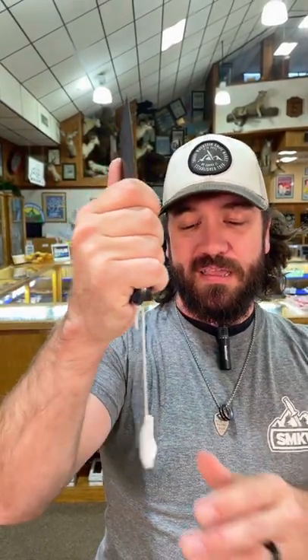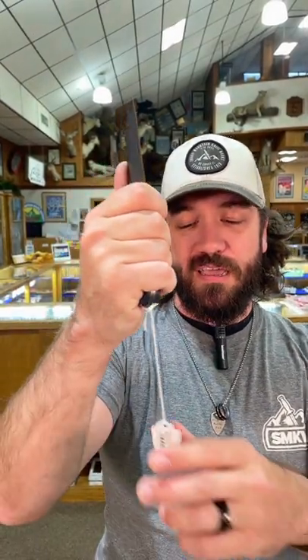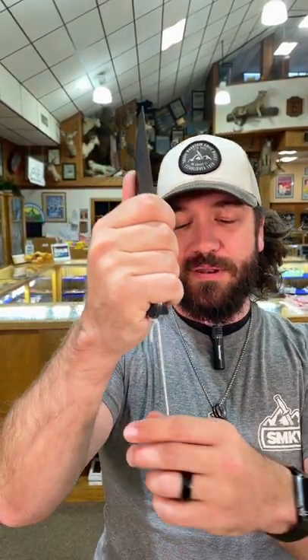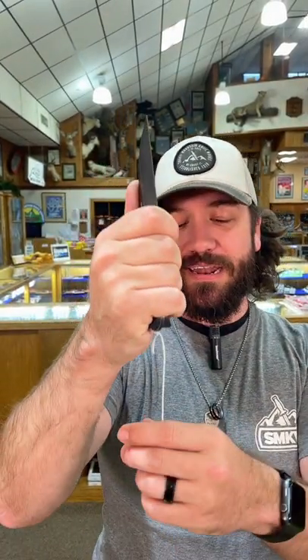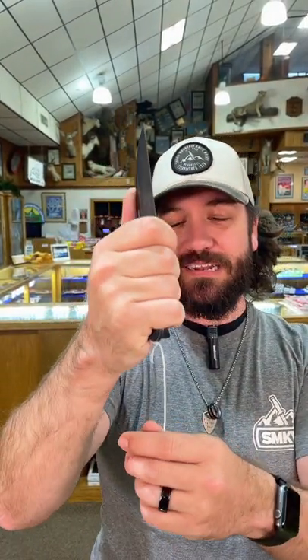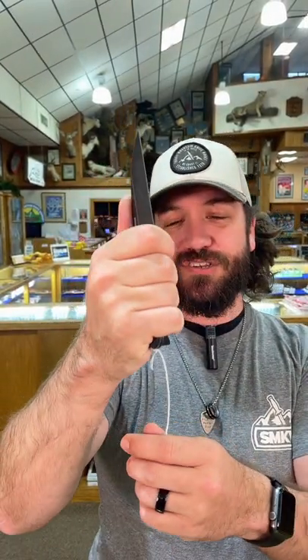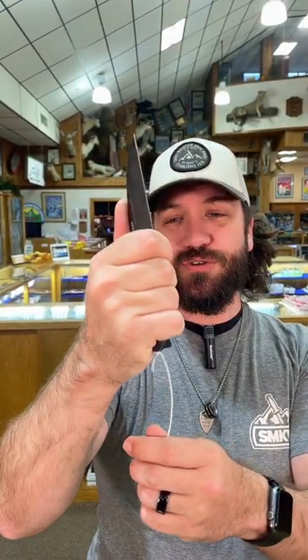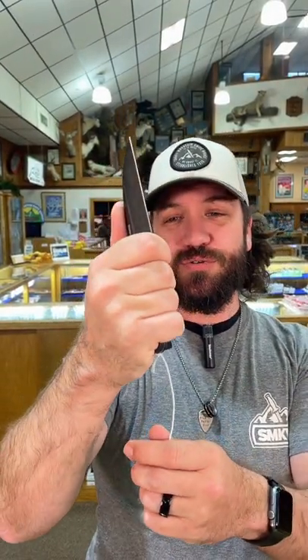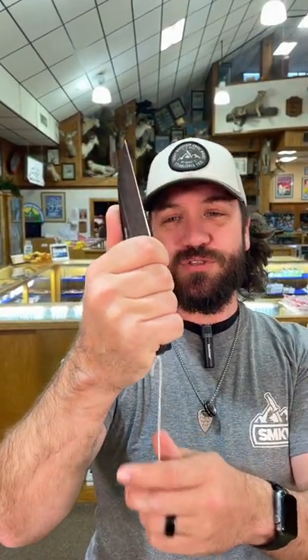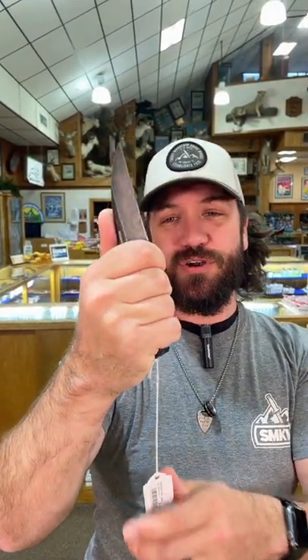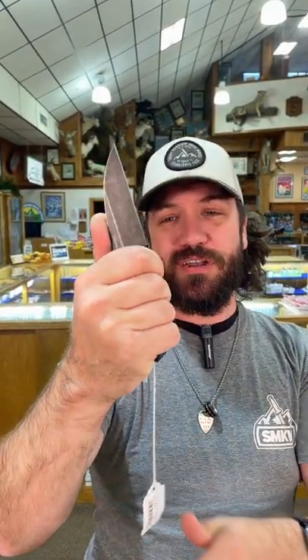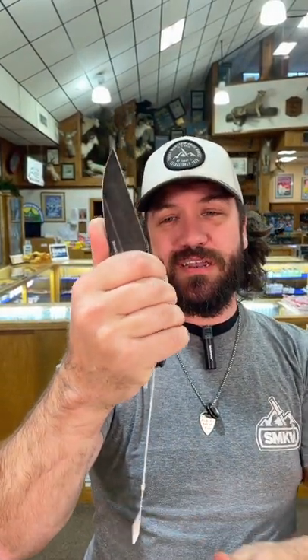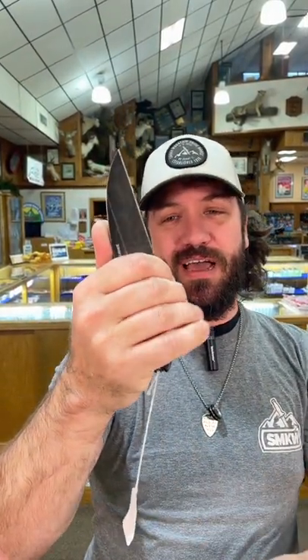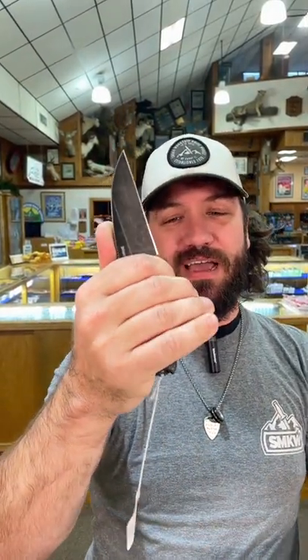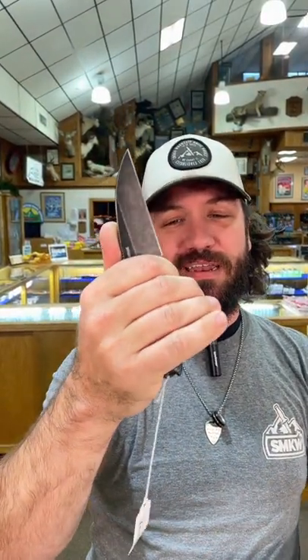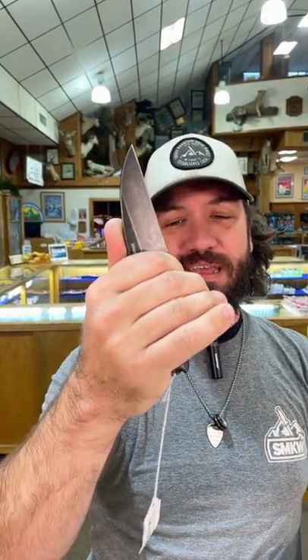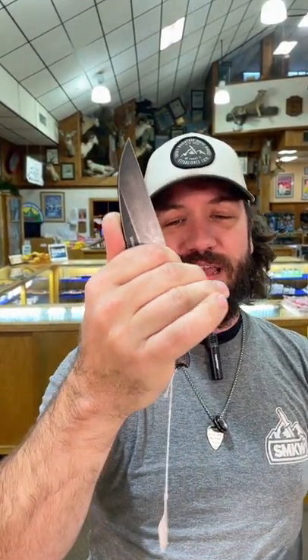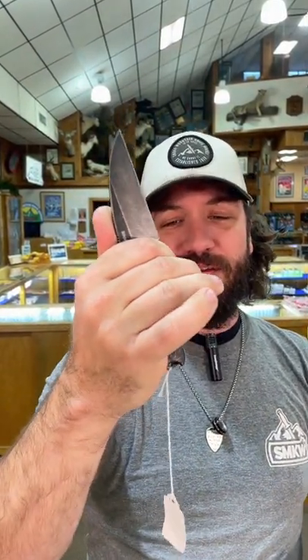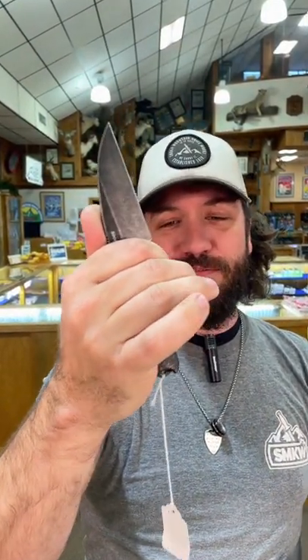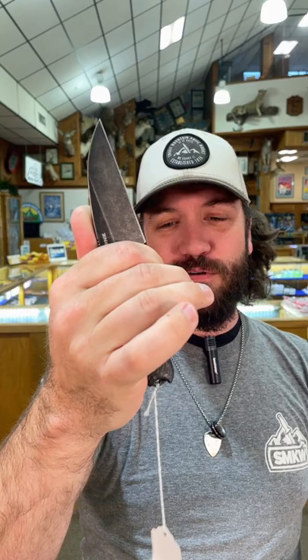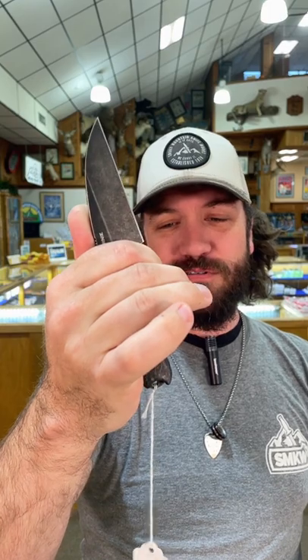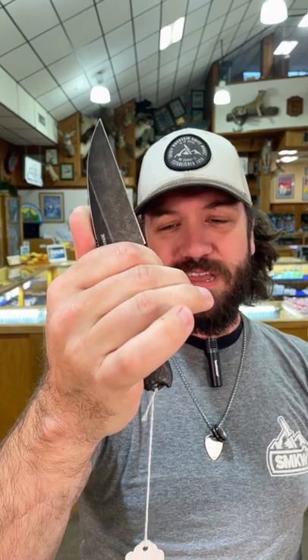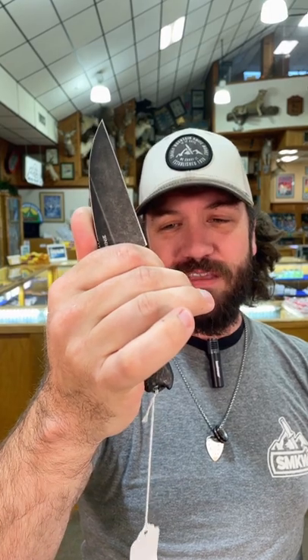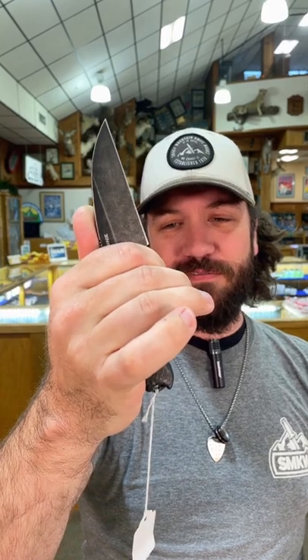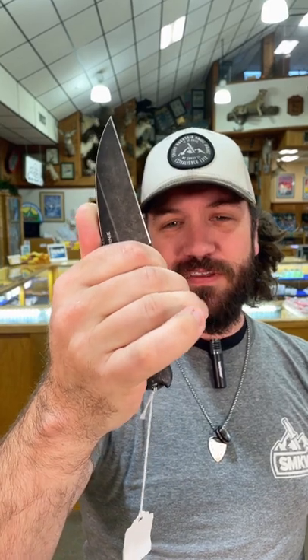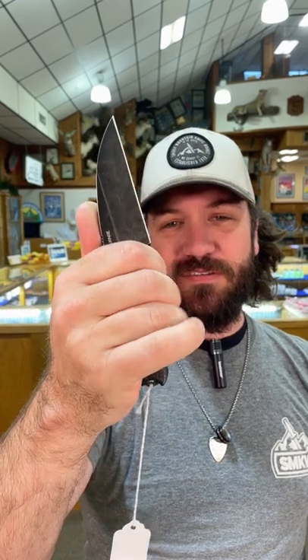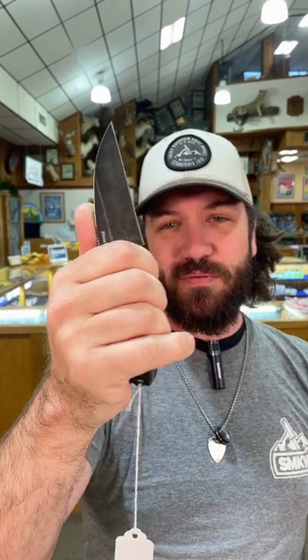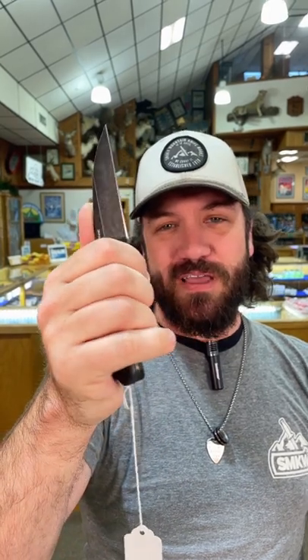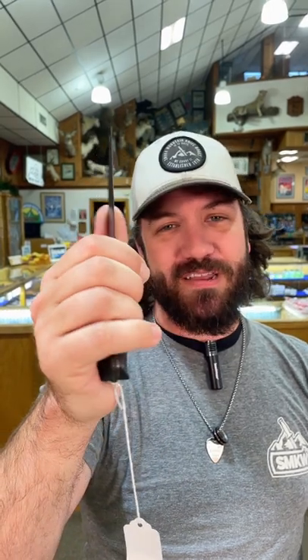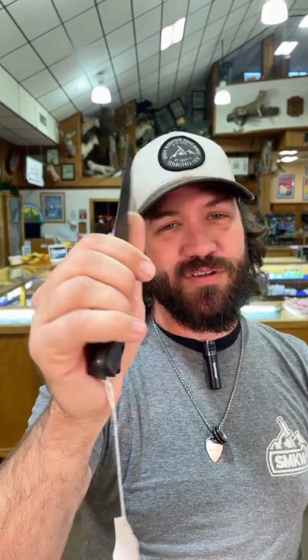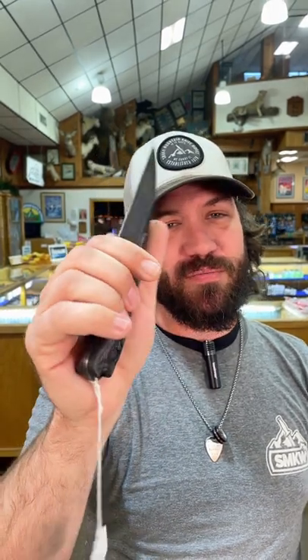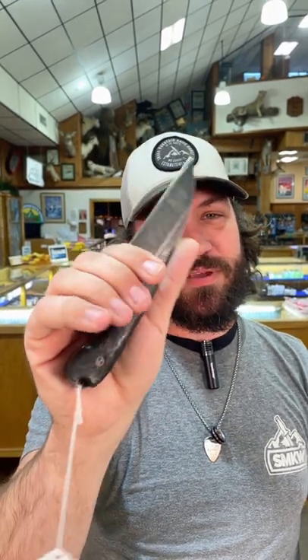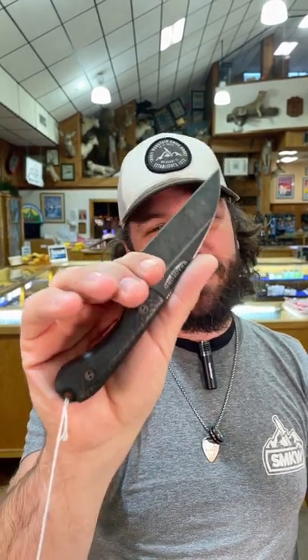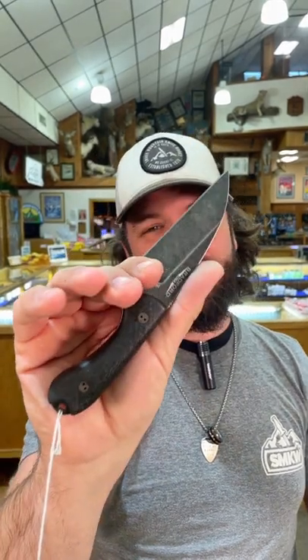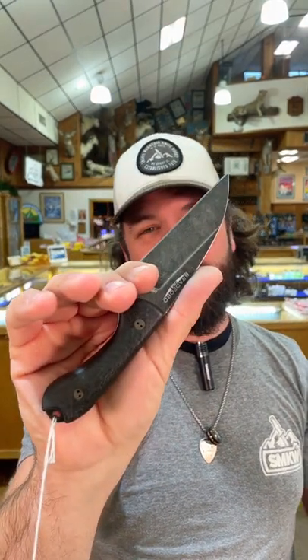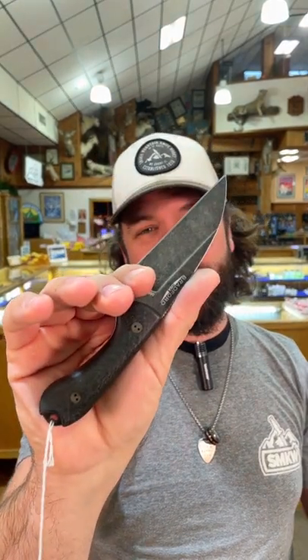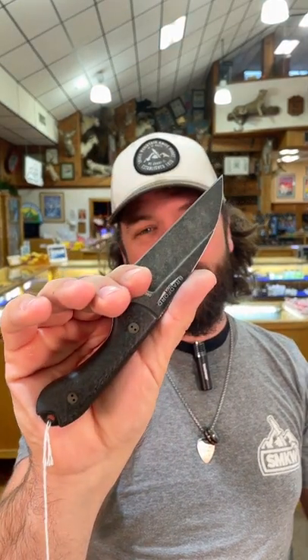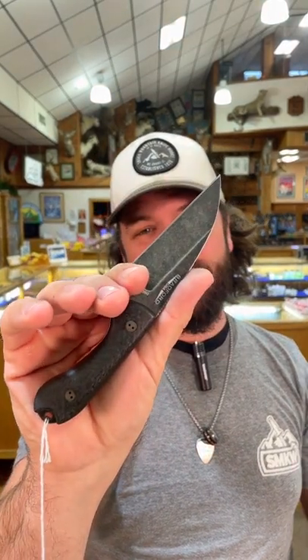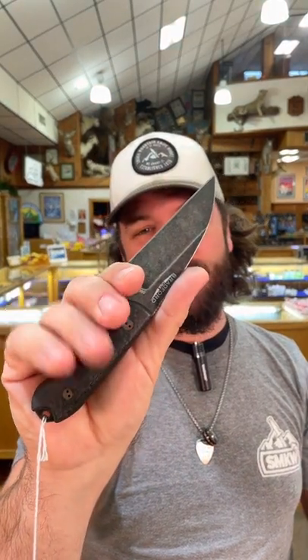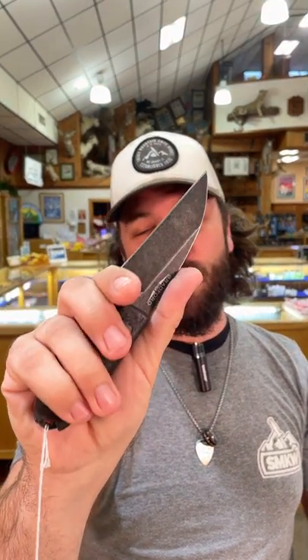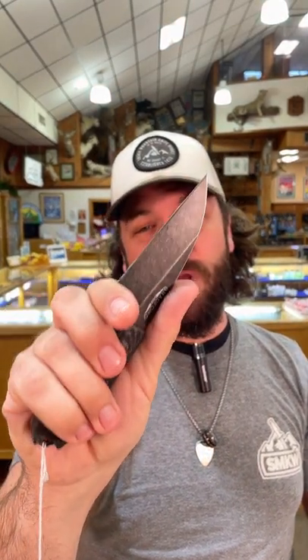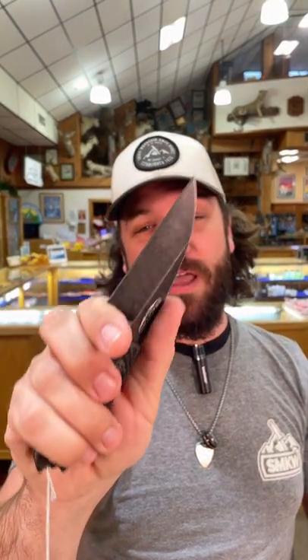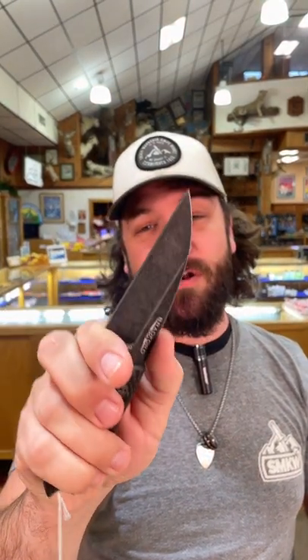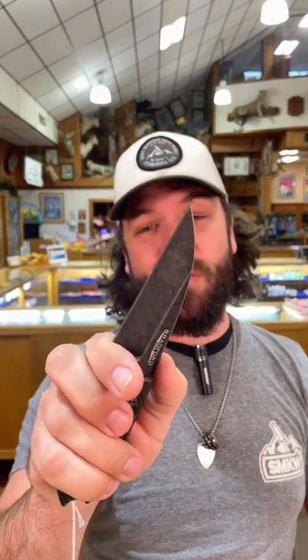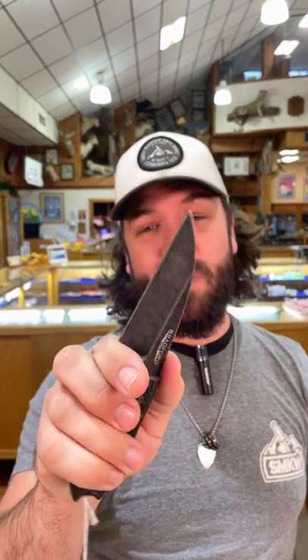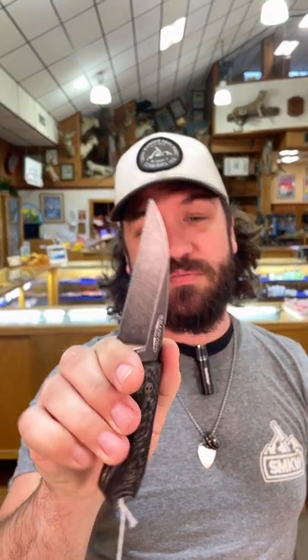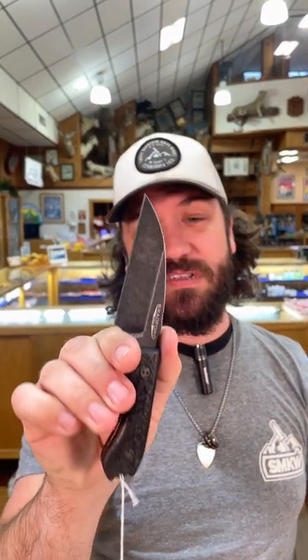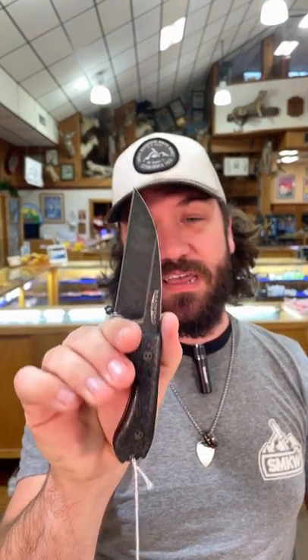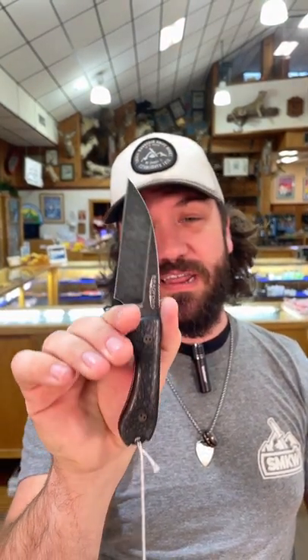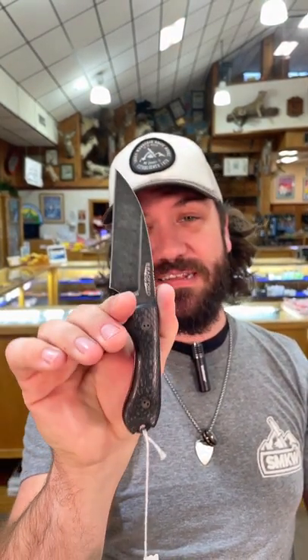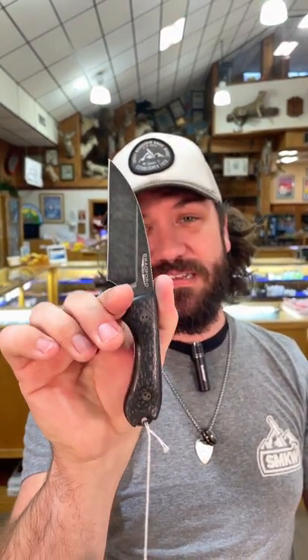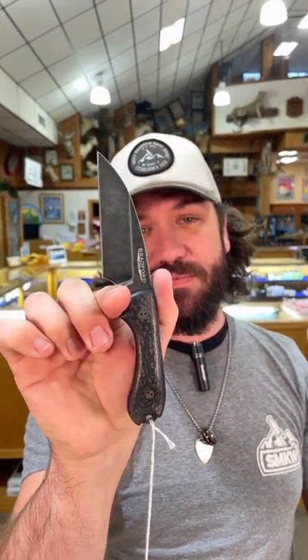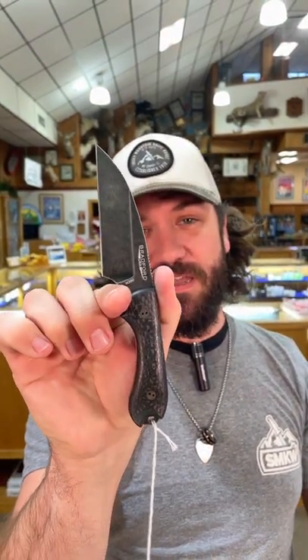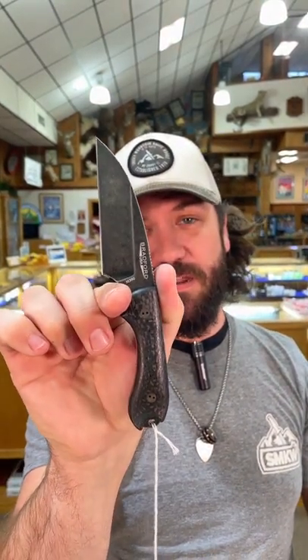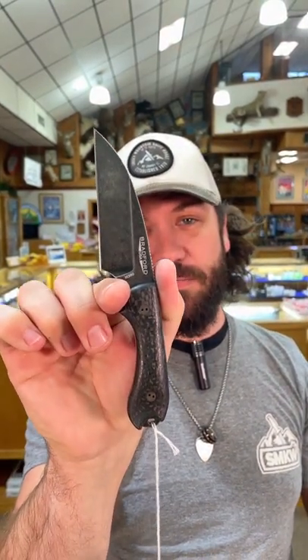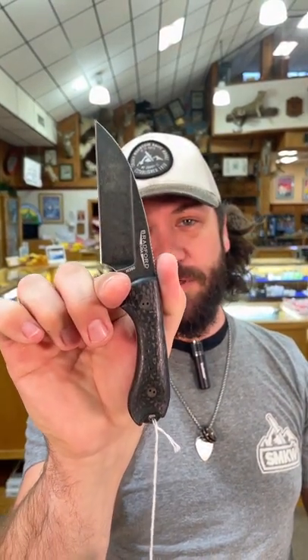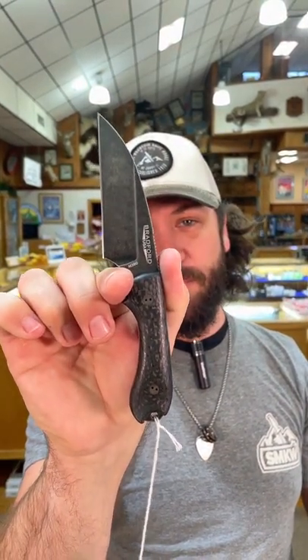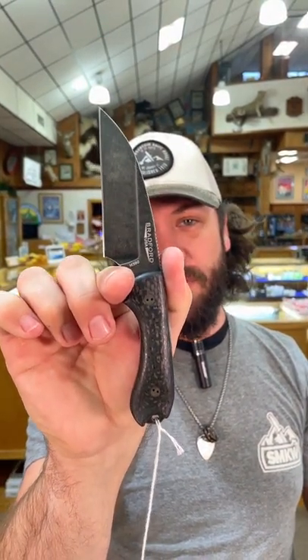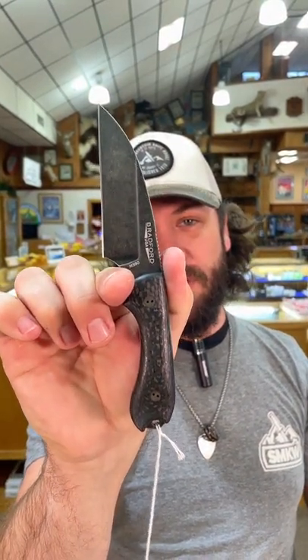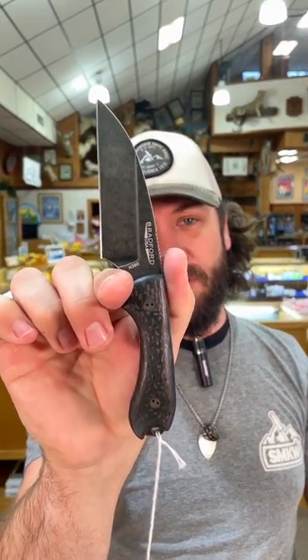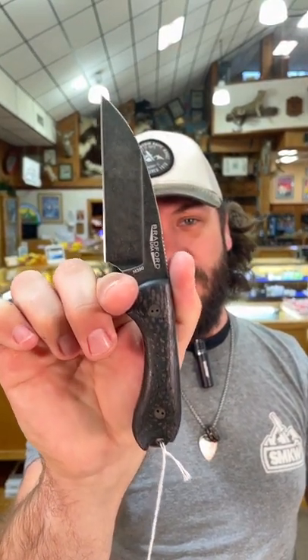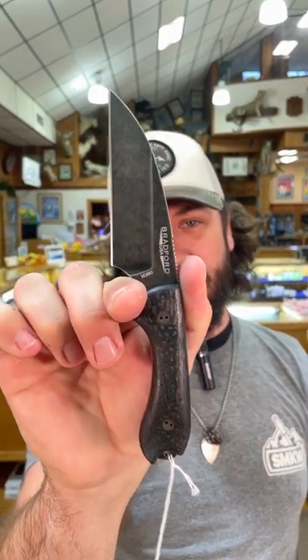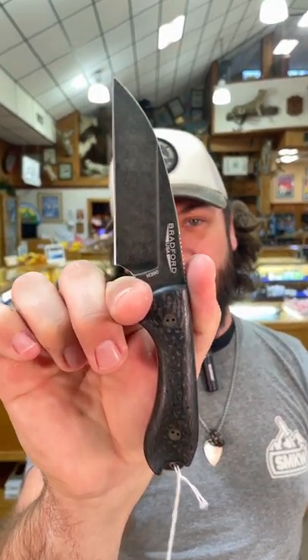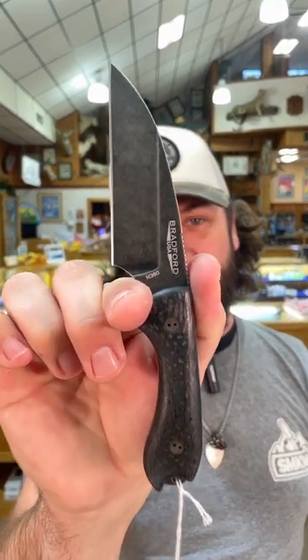Coming in at $239, full tang fixed blade. You can pick these up in our store and on our website, smkw.com.